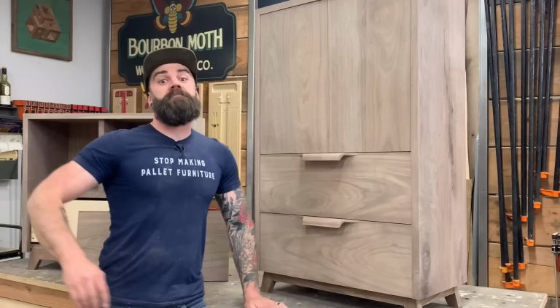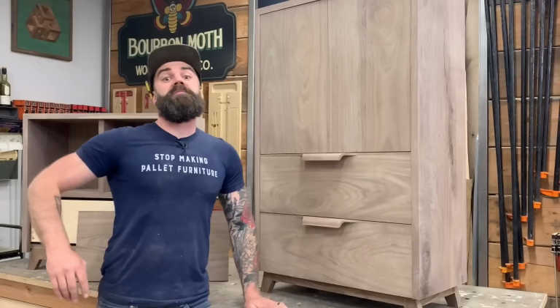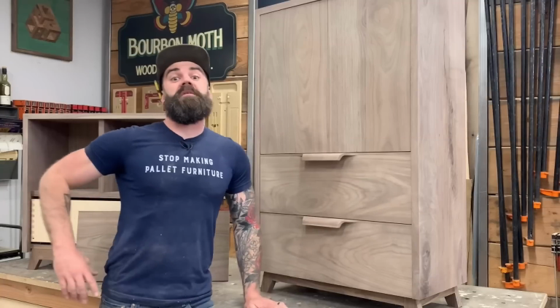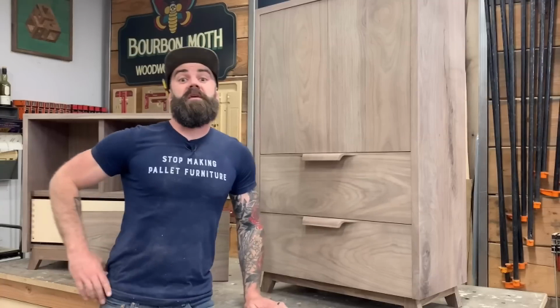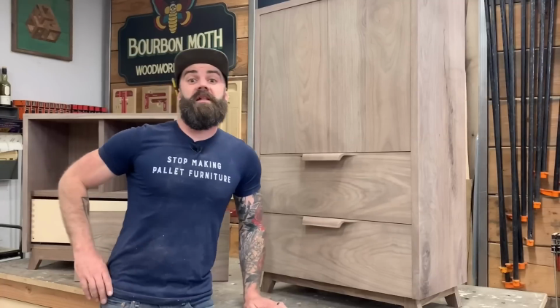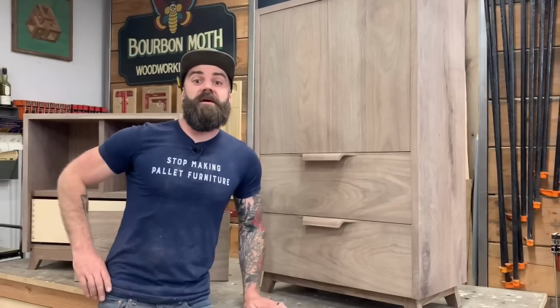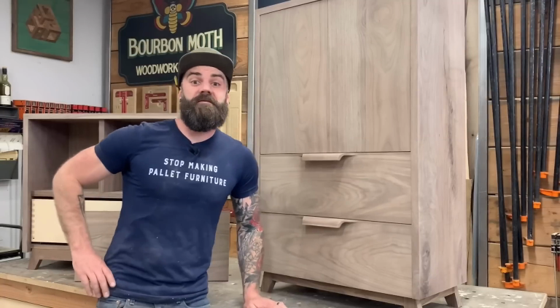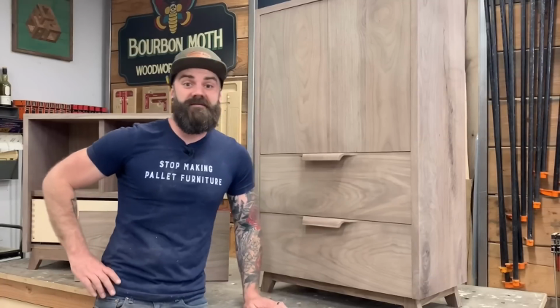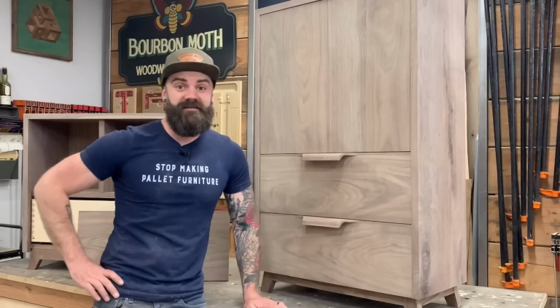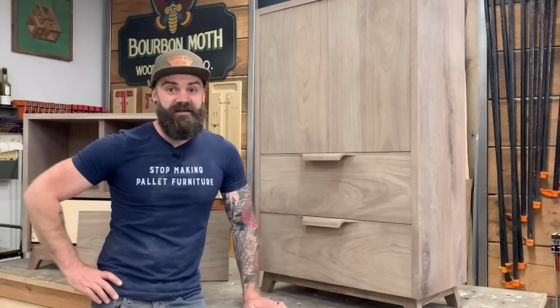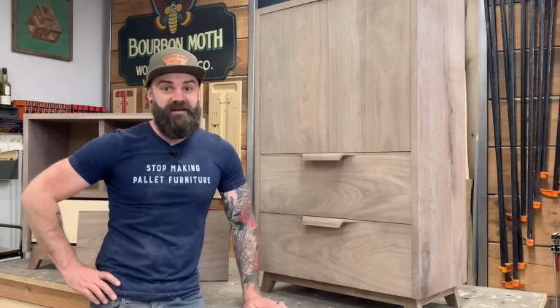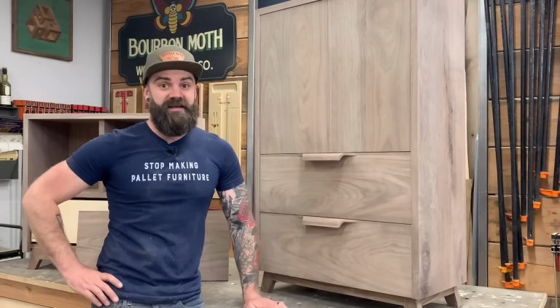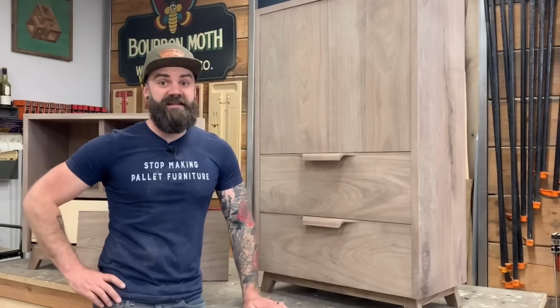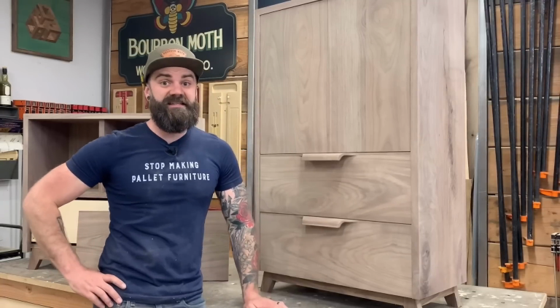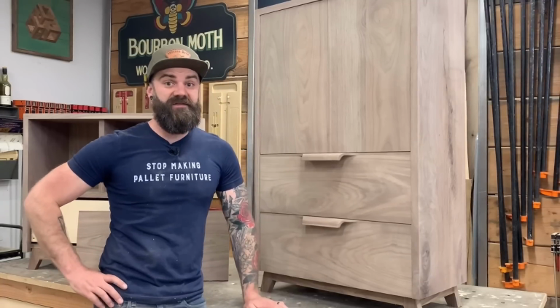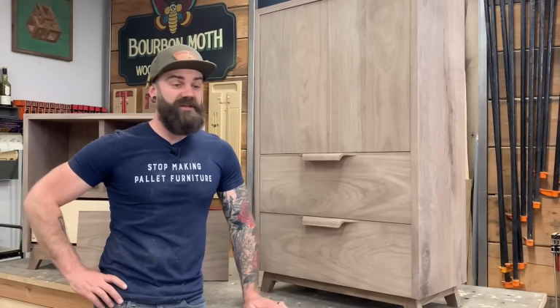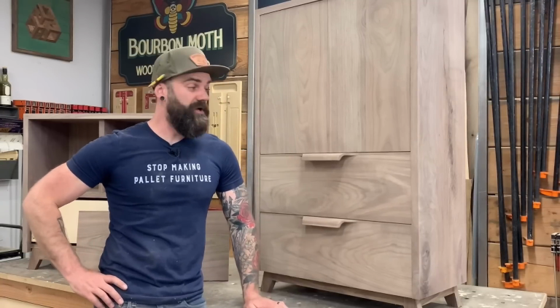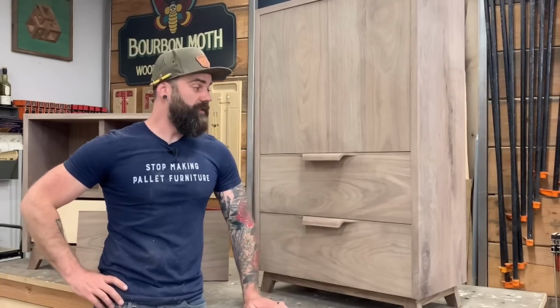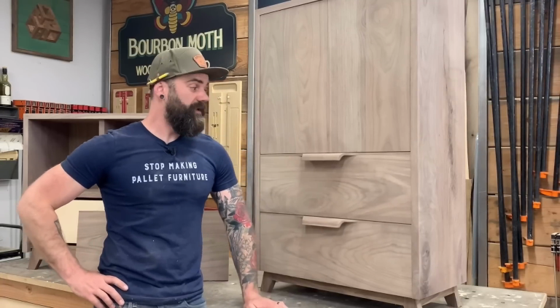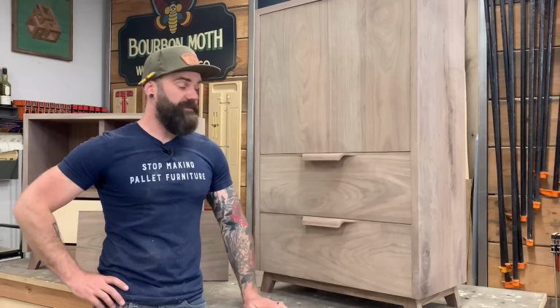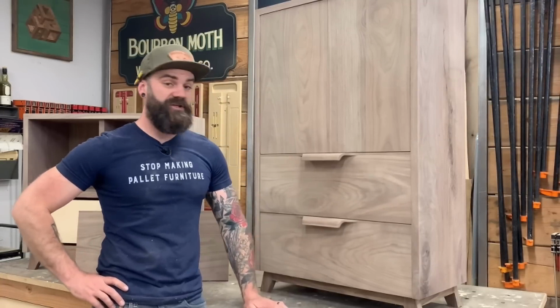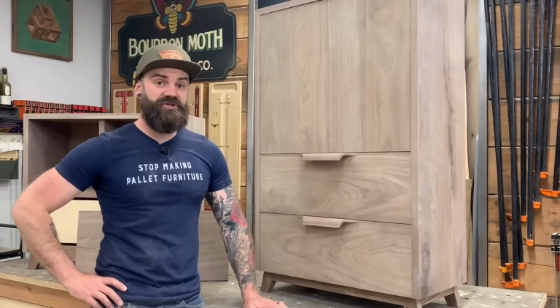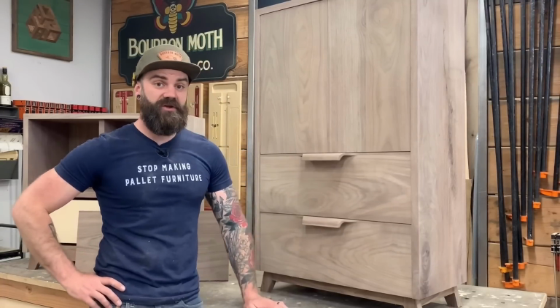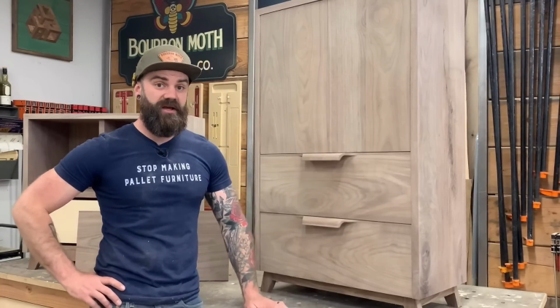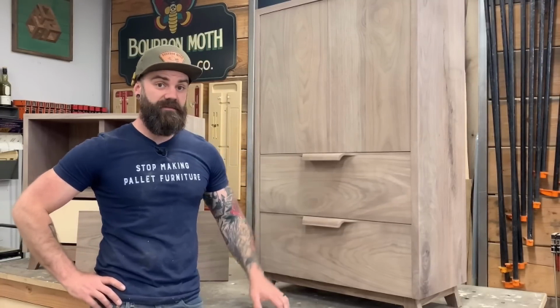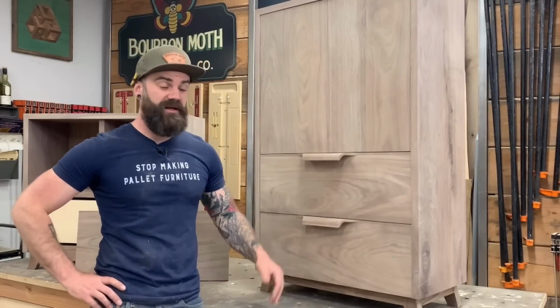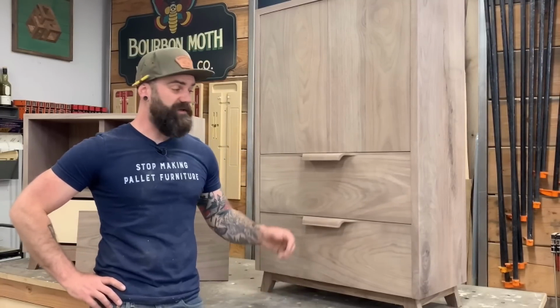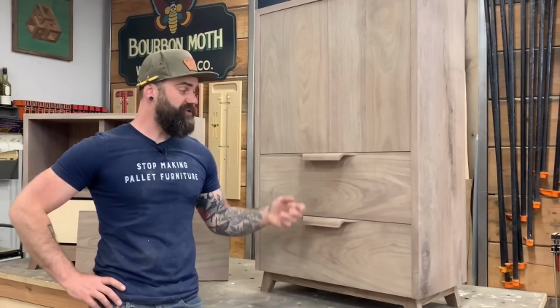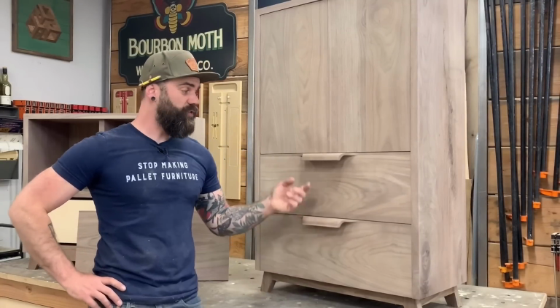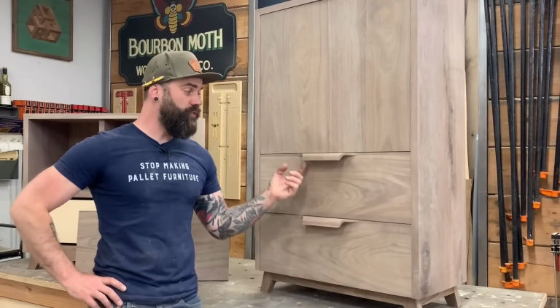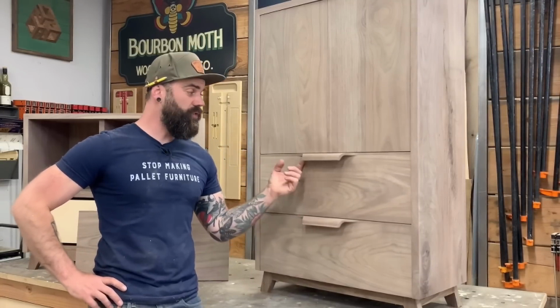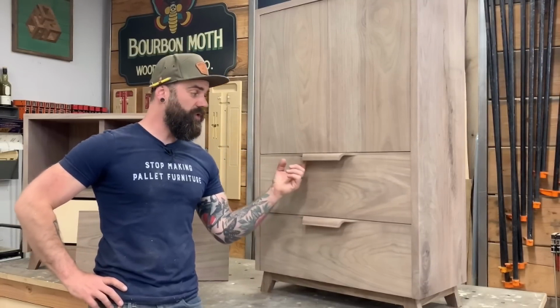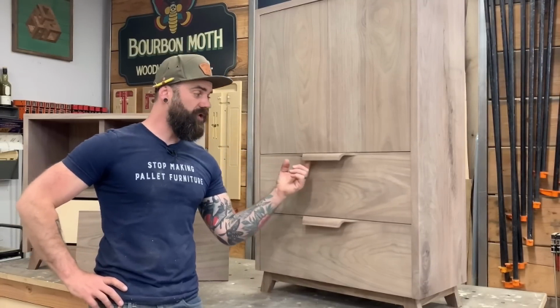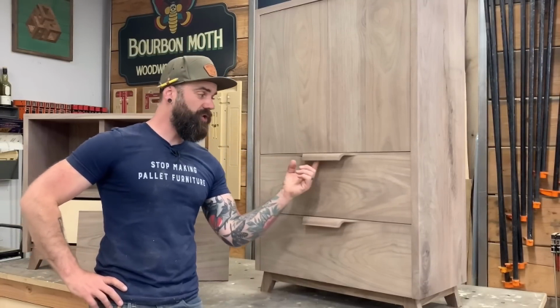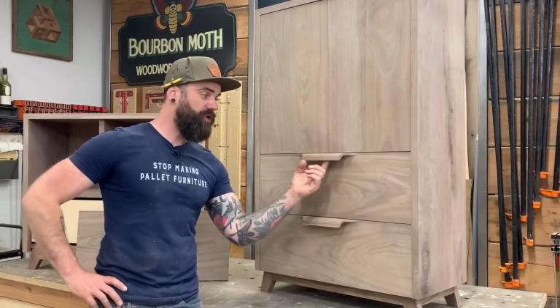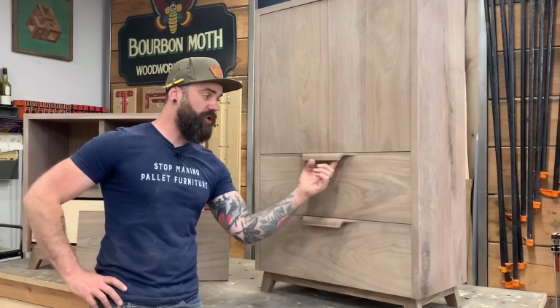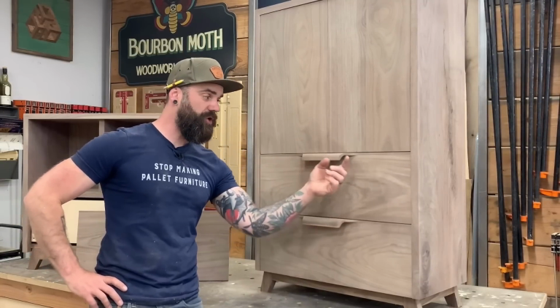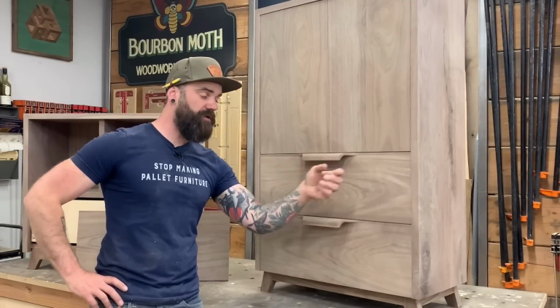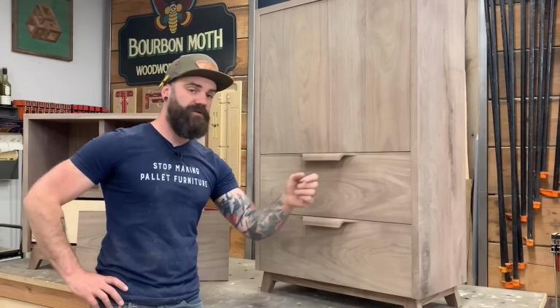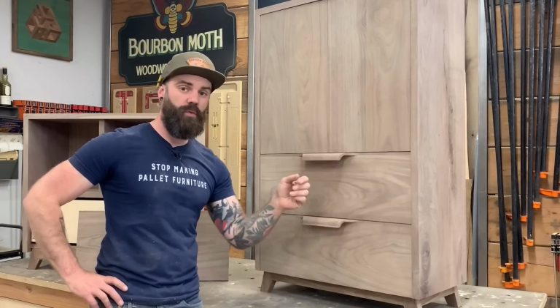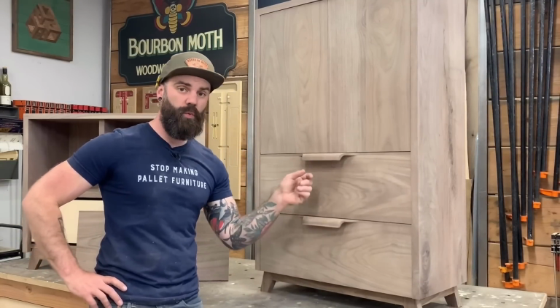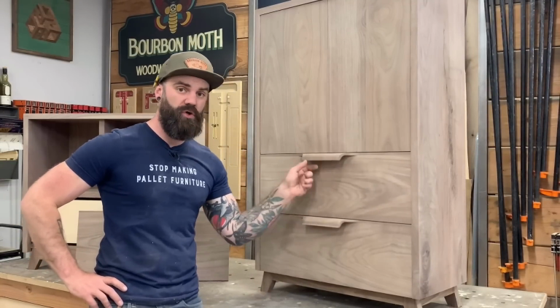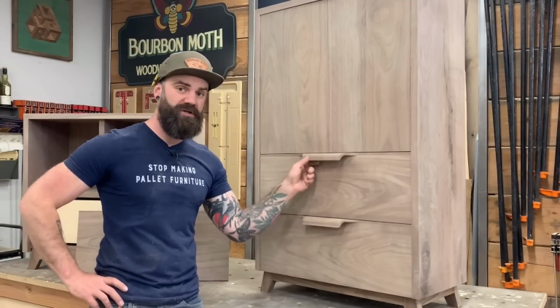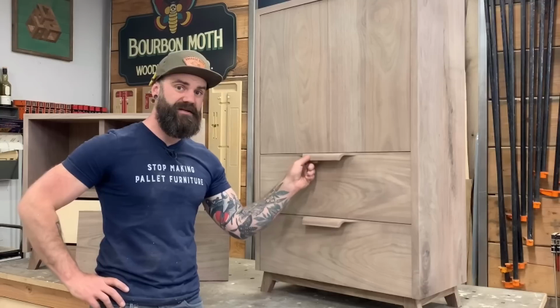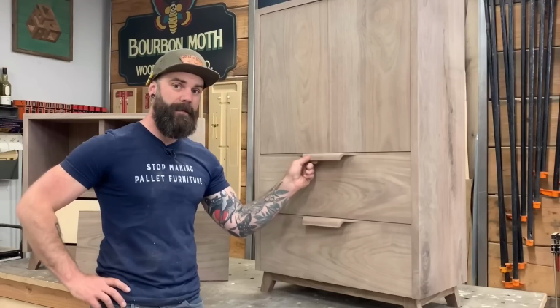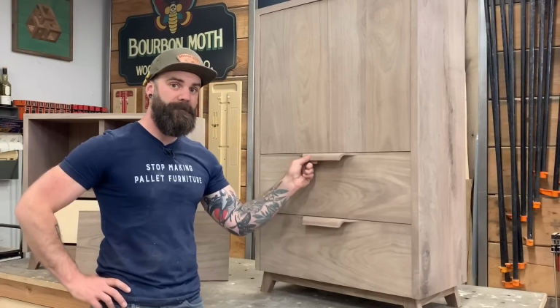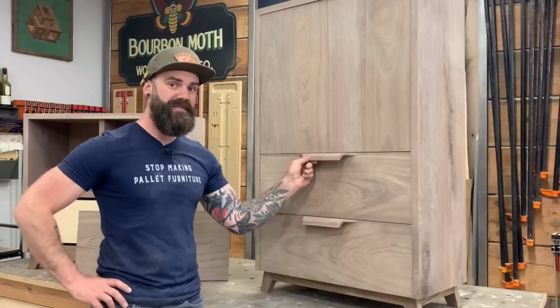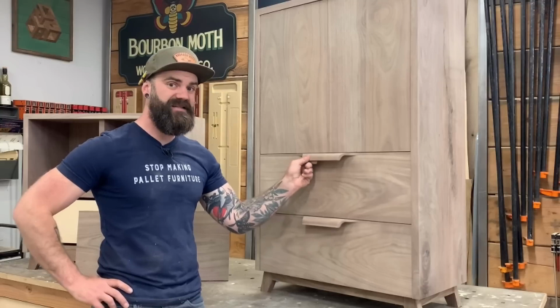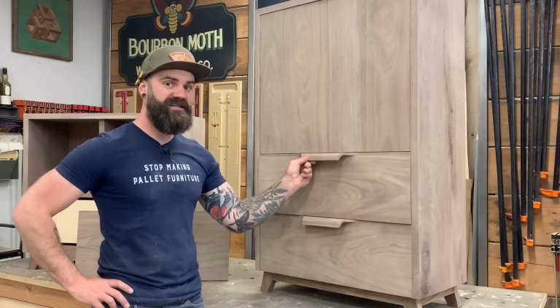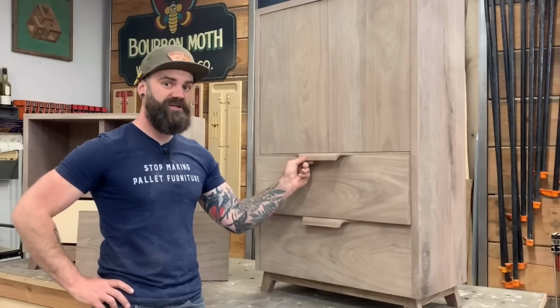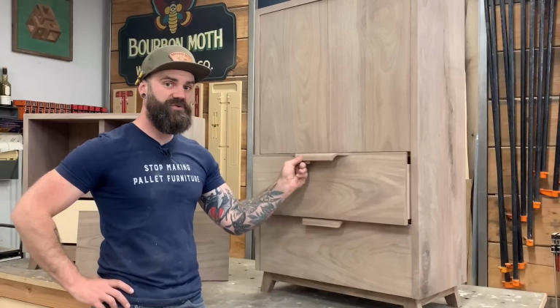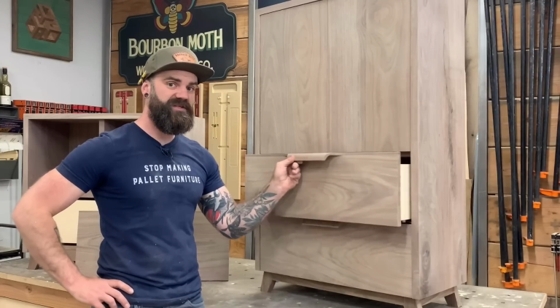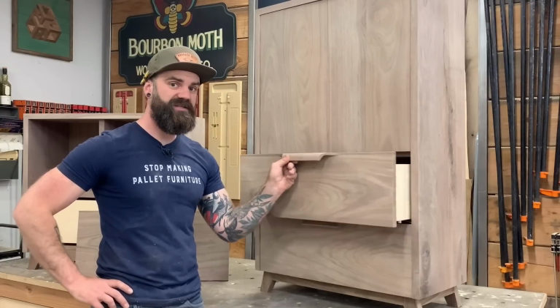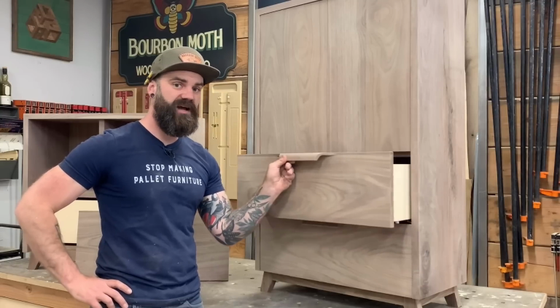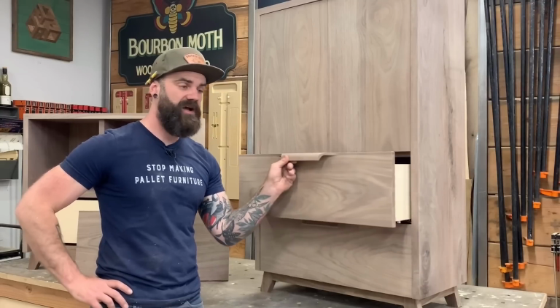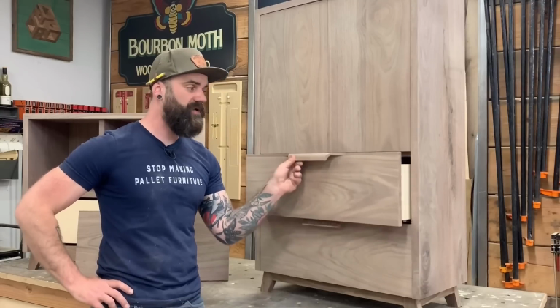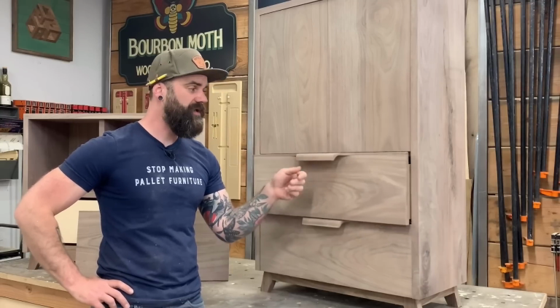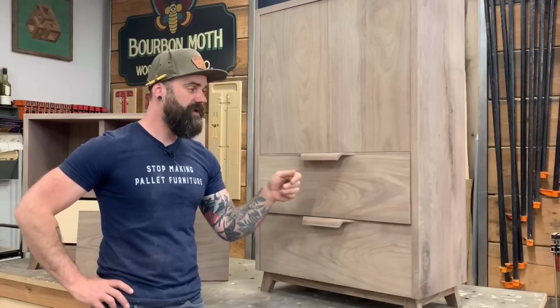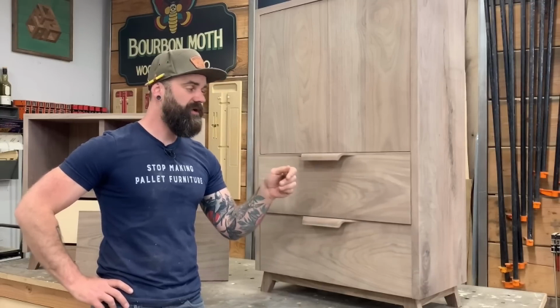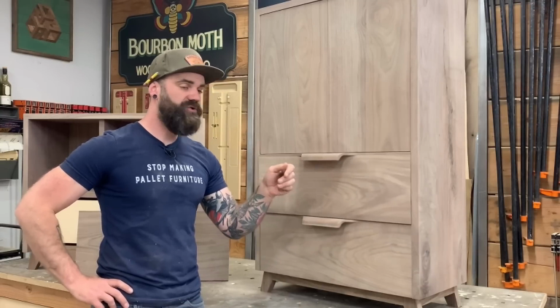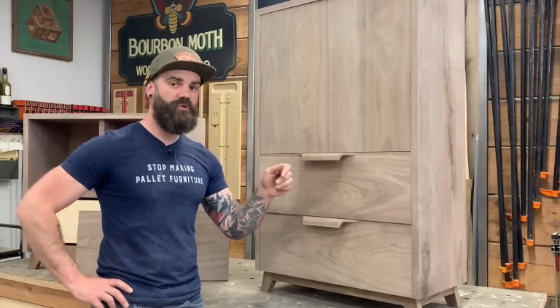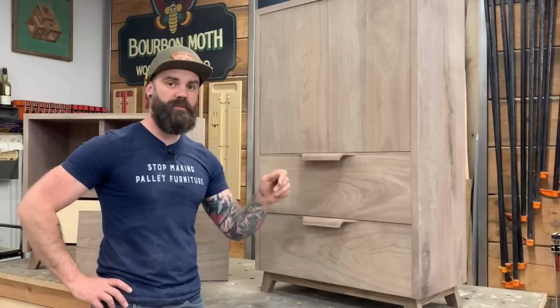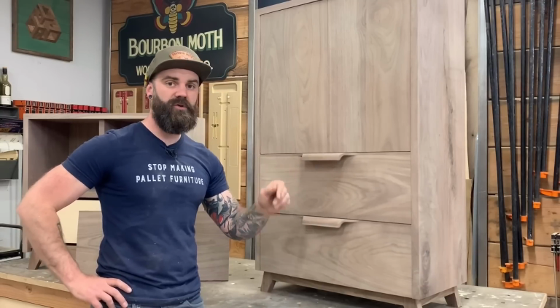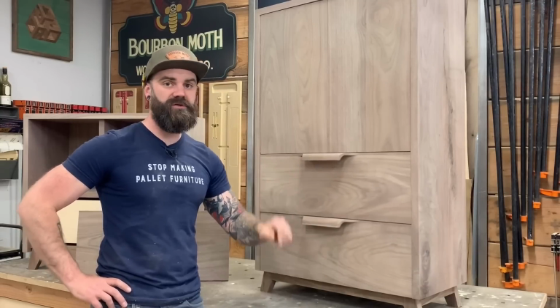Hello, in this video I'm going to show you how to make these cool curved wooden mid-century style drawer pulls.